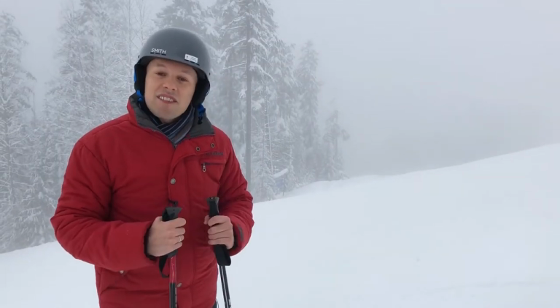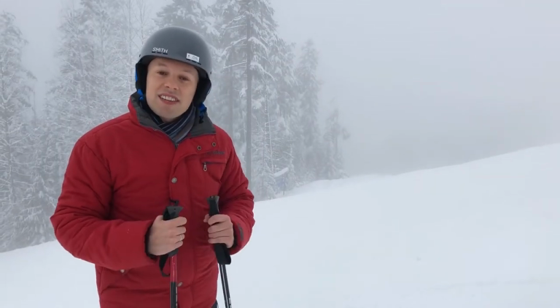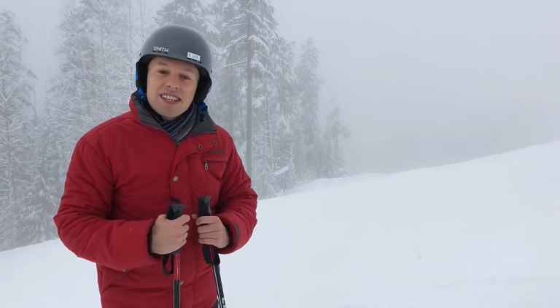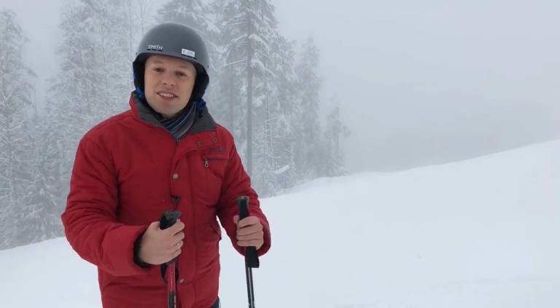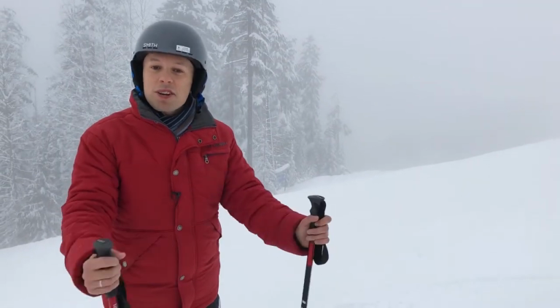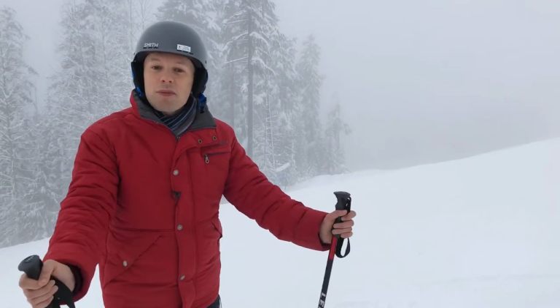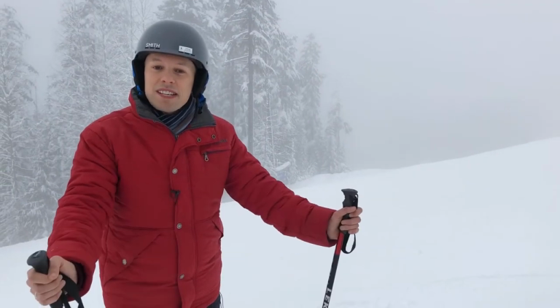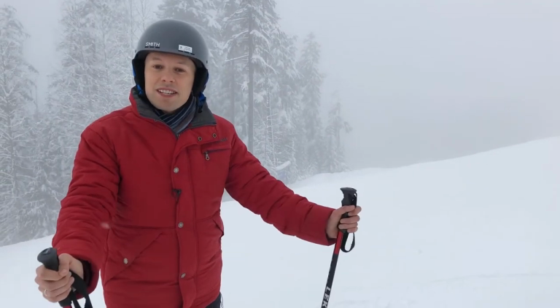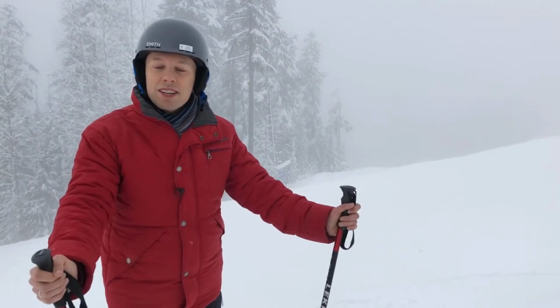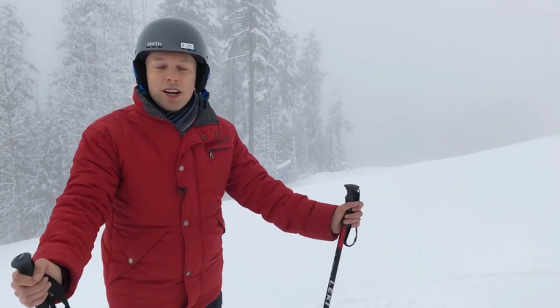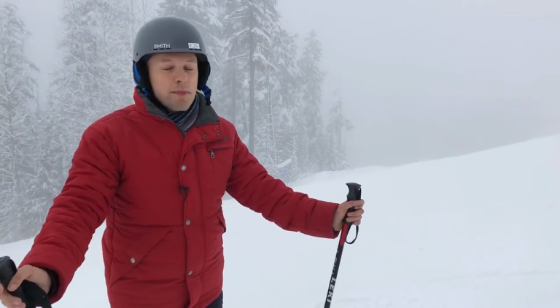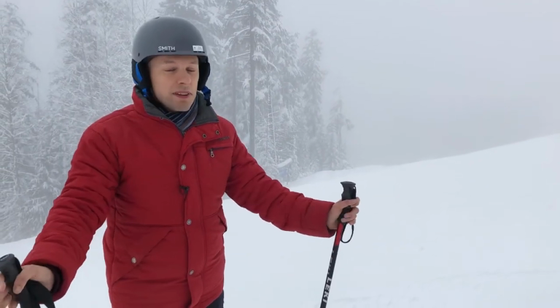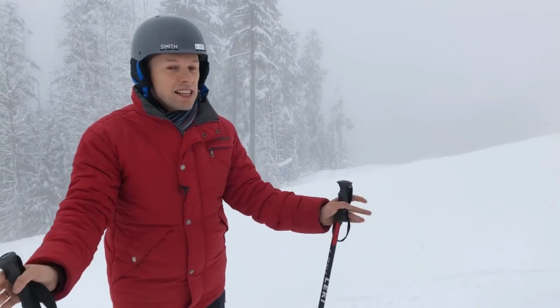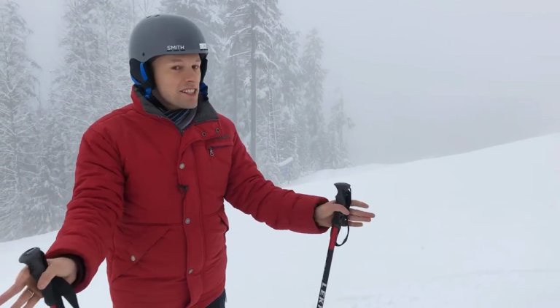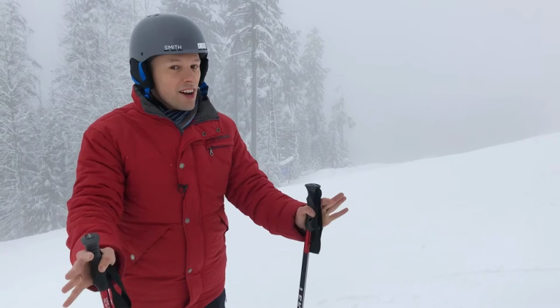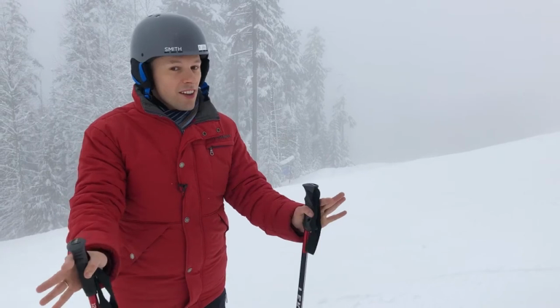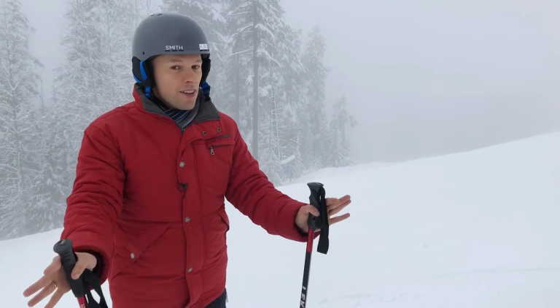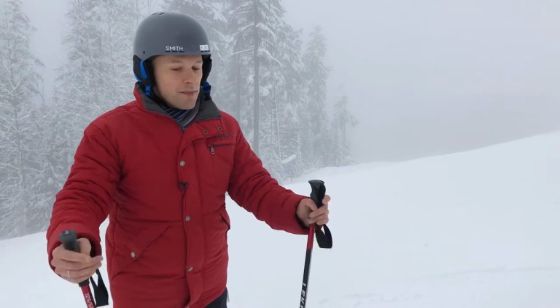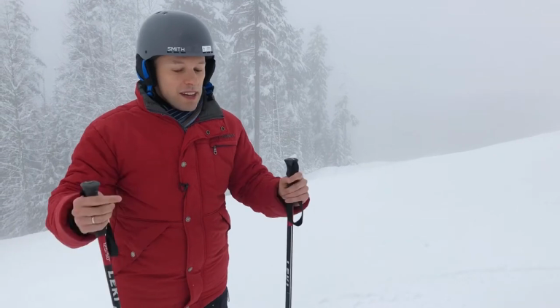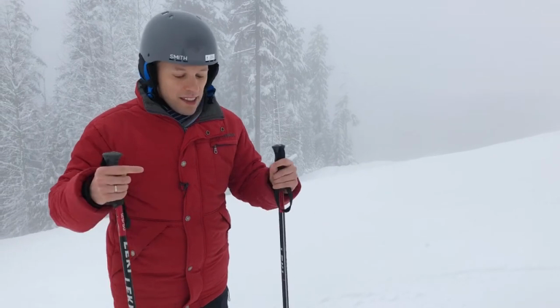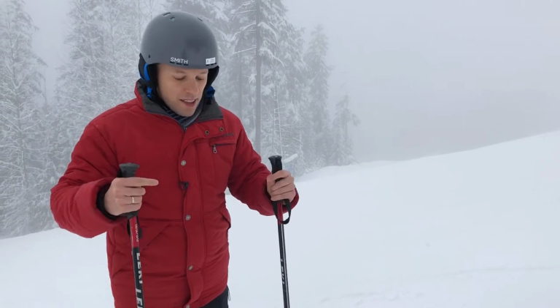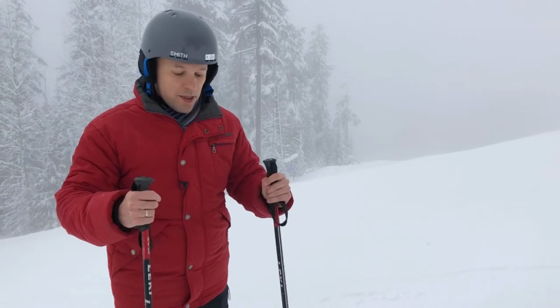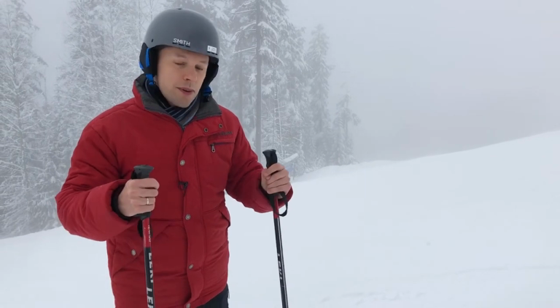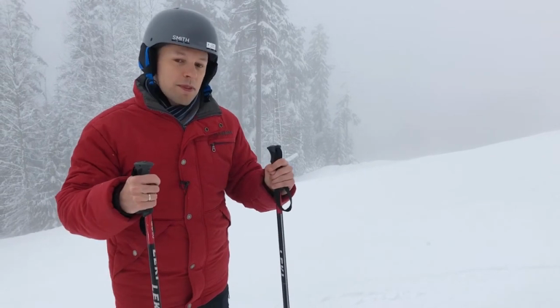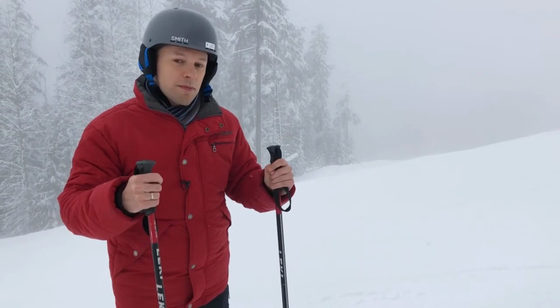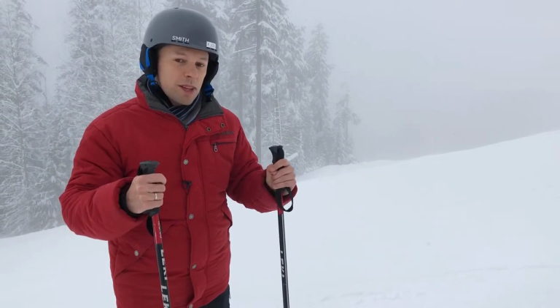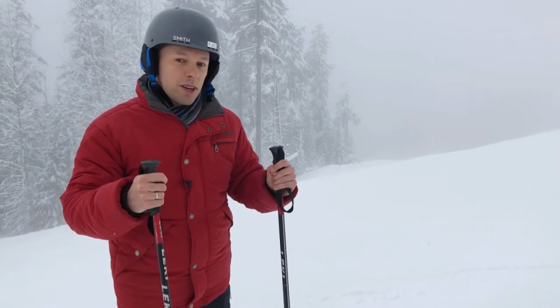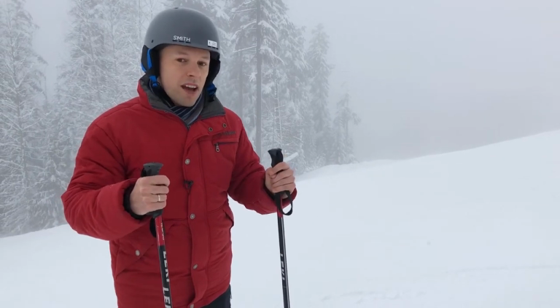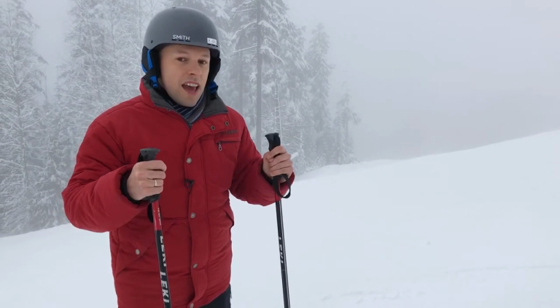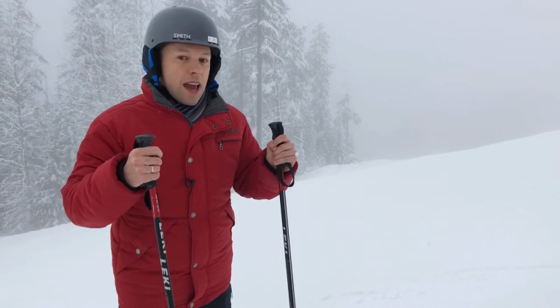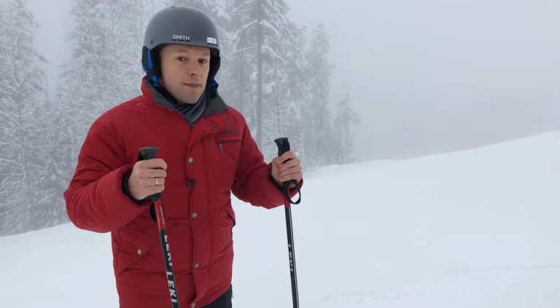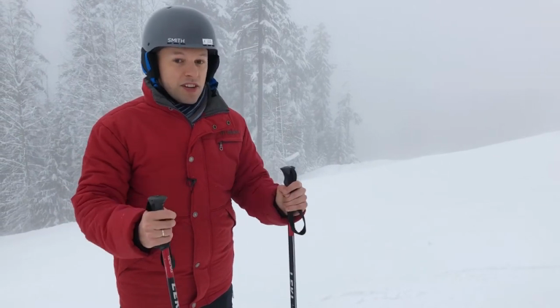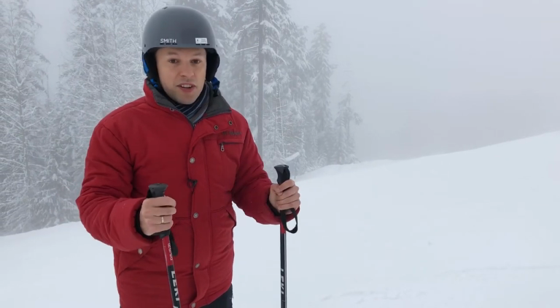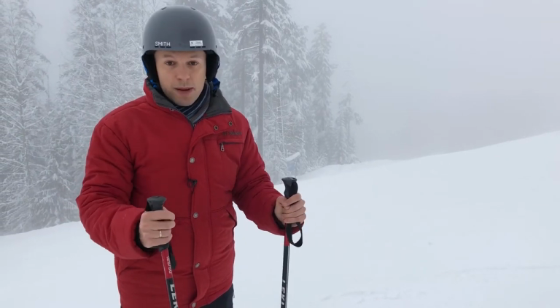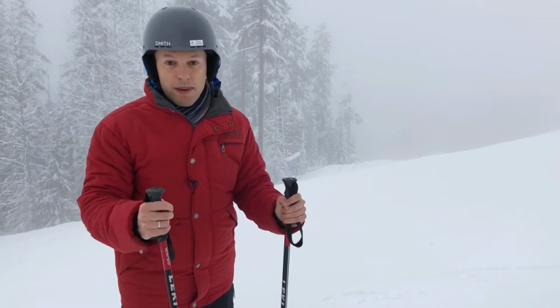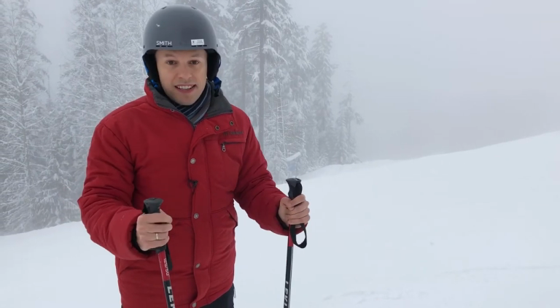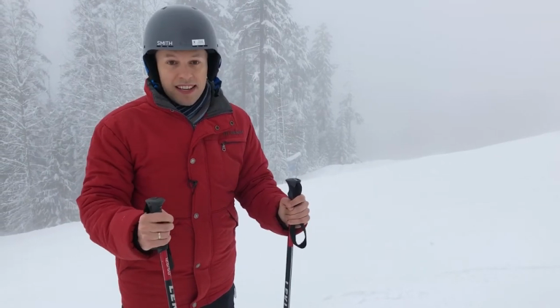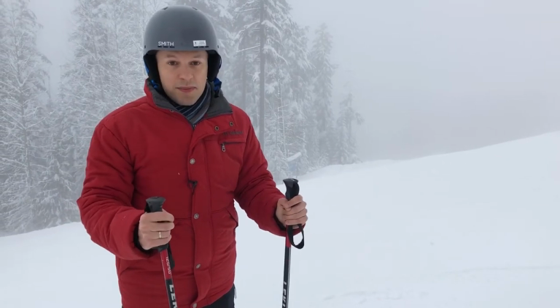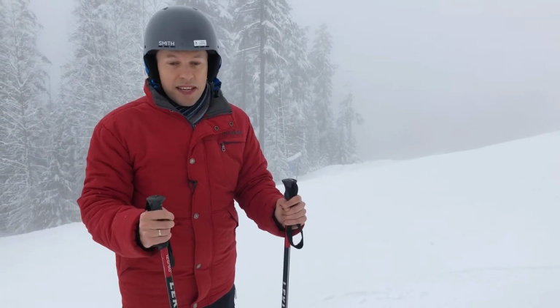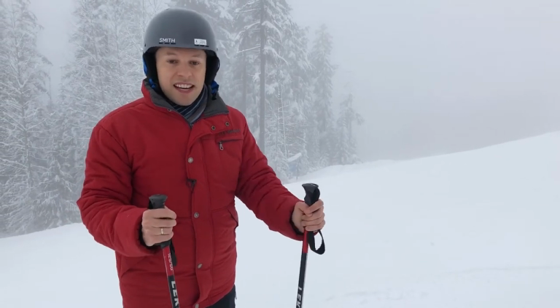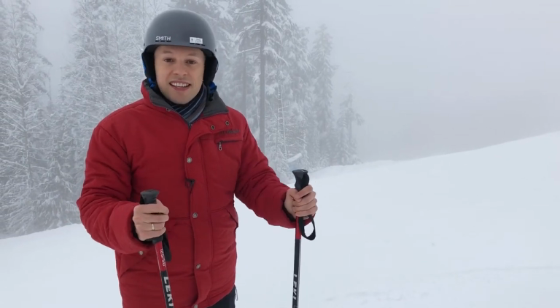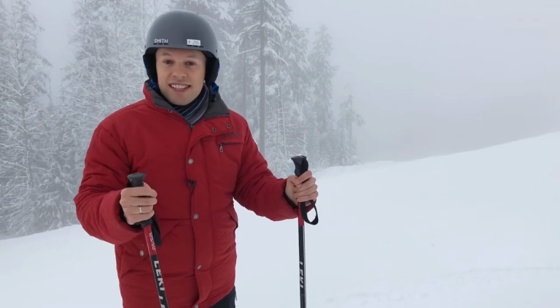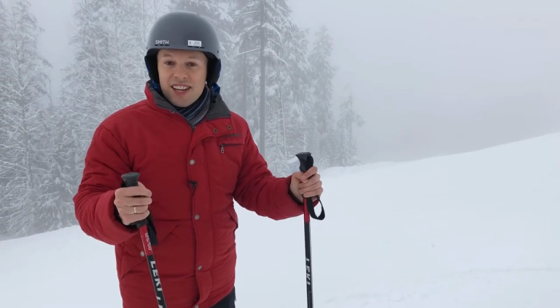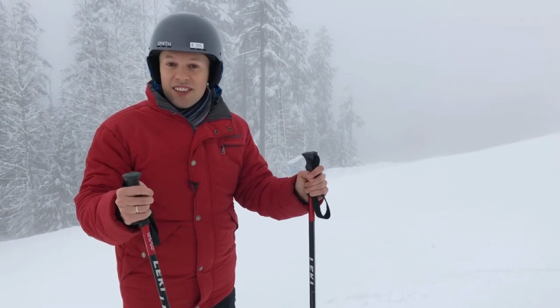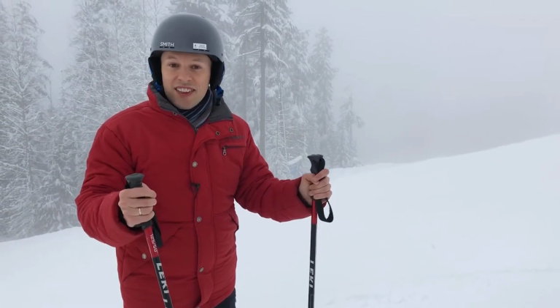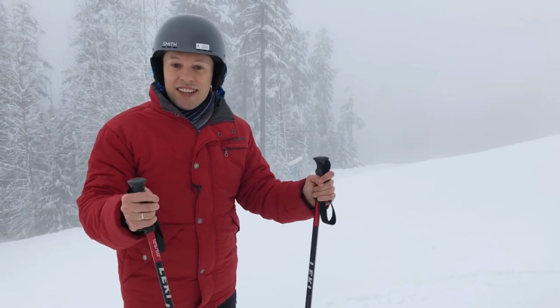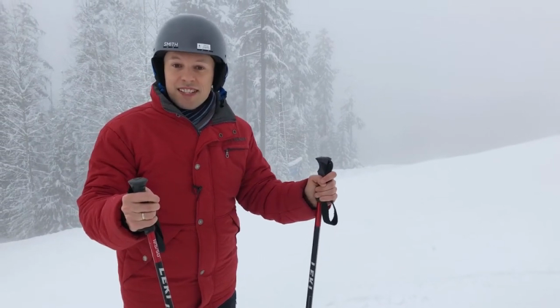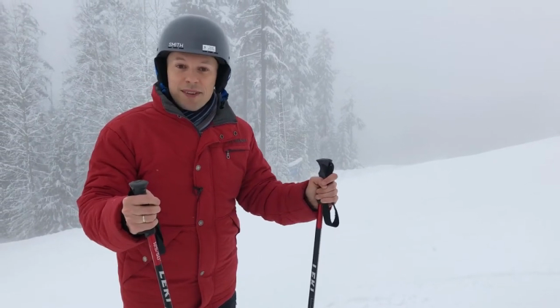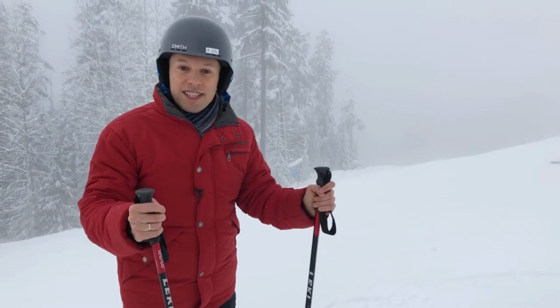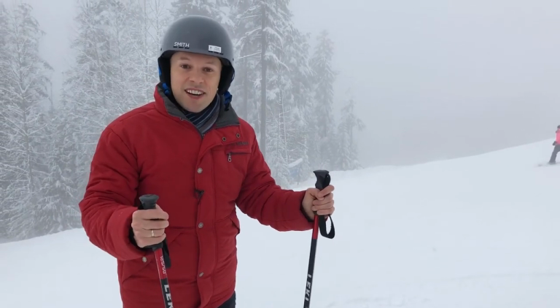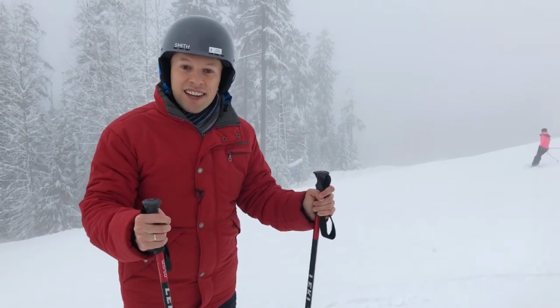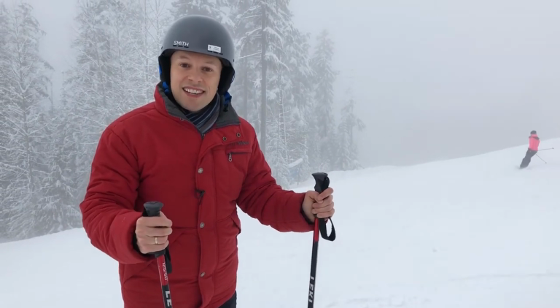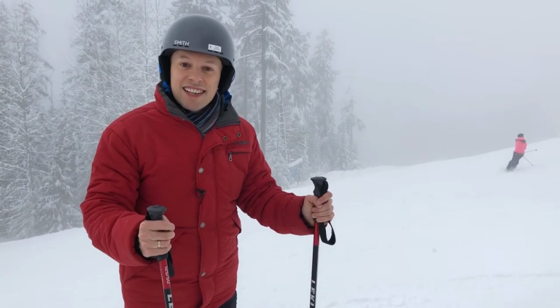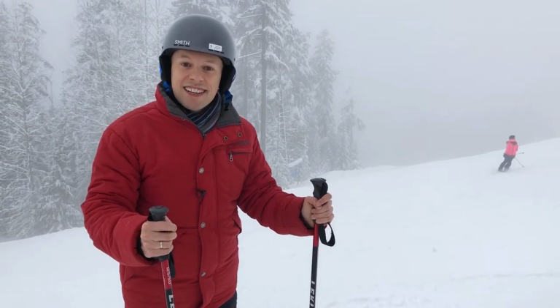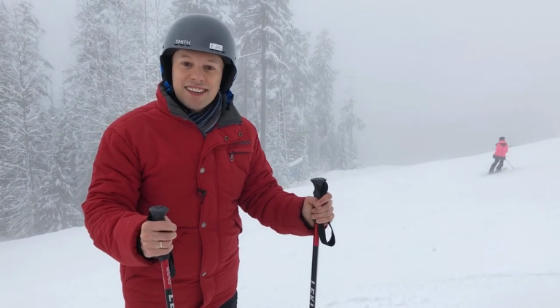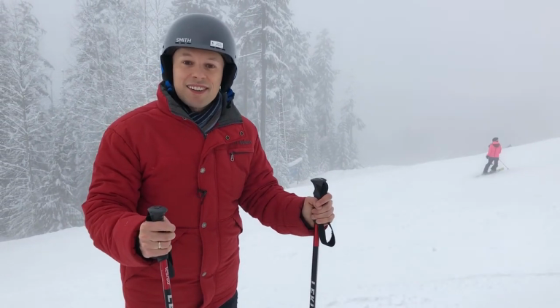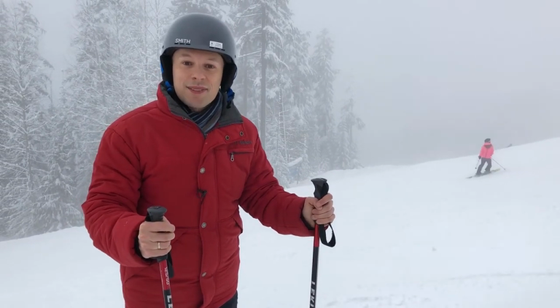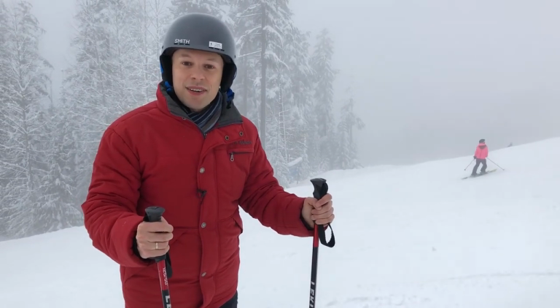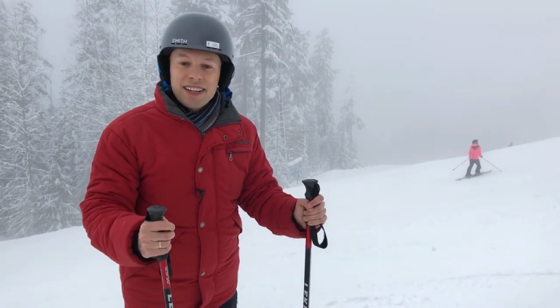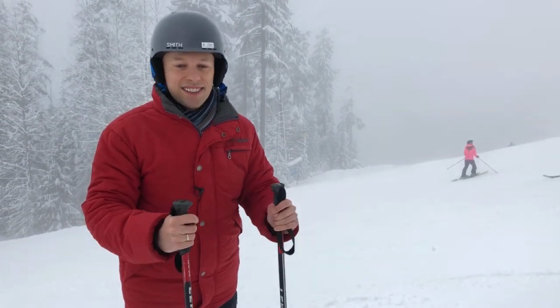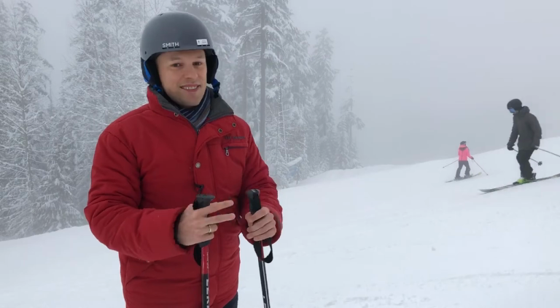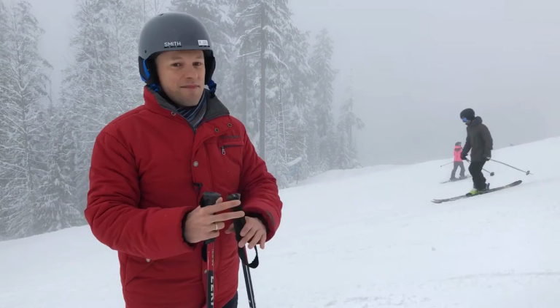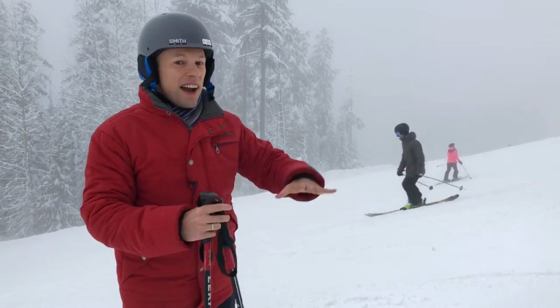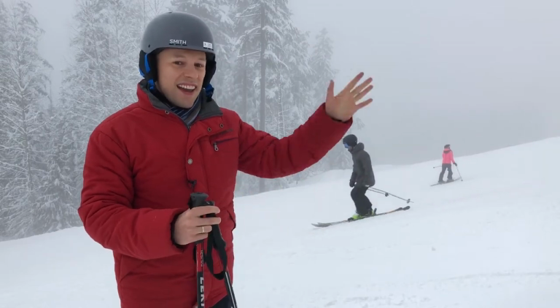Those are the places where we slept and ate during our visit to Whistler. I'll put links to all of them in the description below, and make sure you come back next week to see all the things we saw and did here as well. Bye!